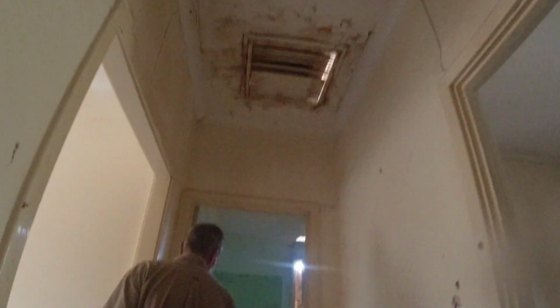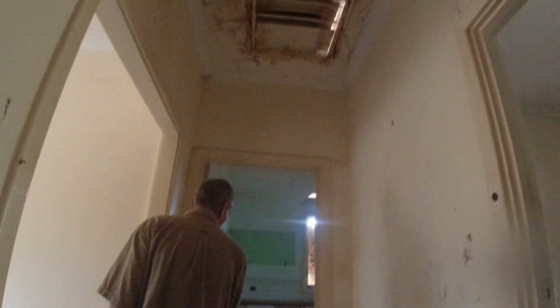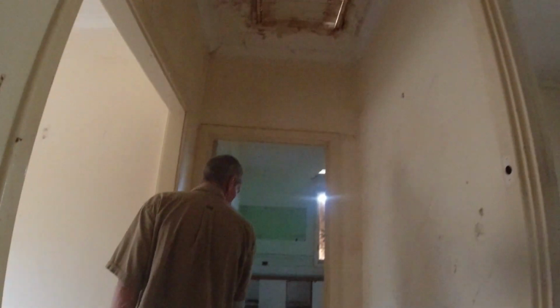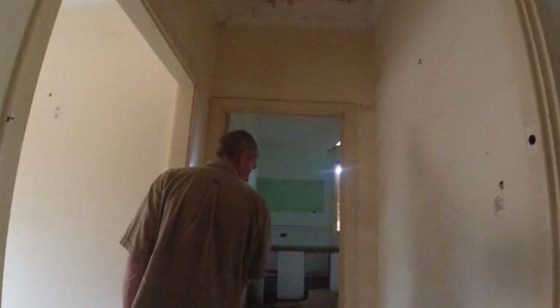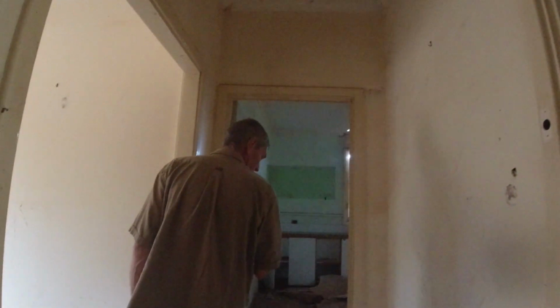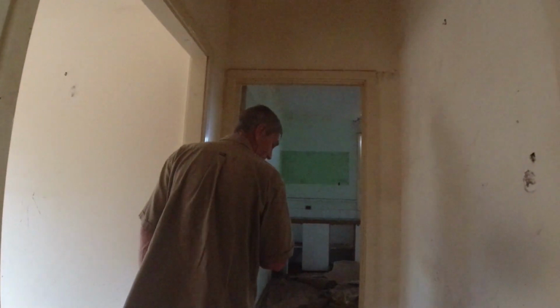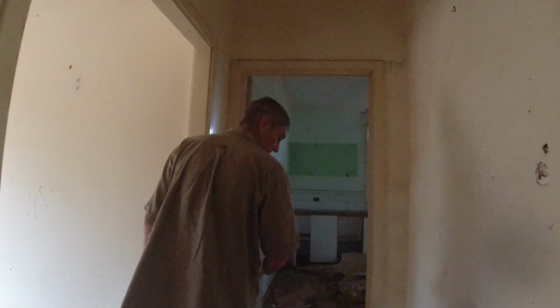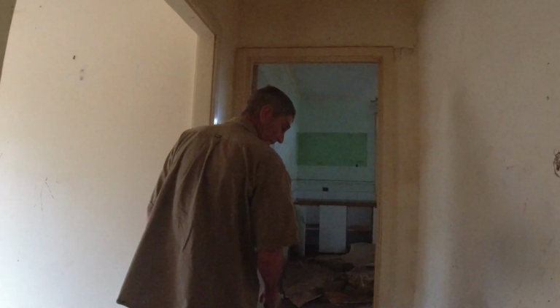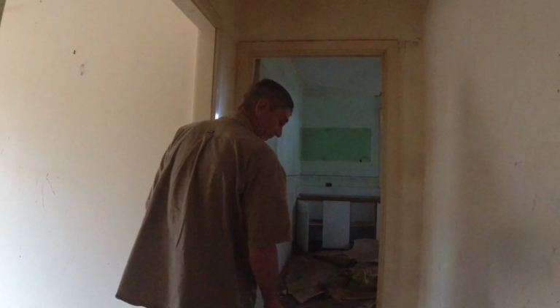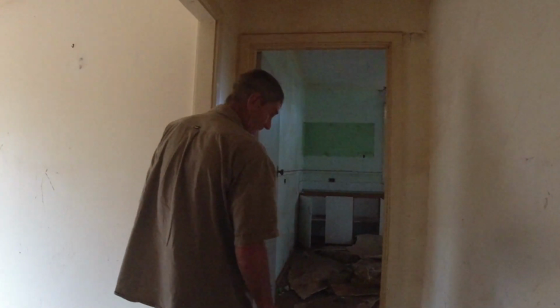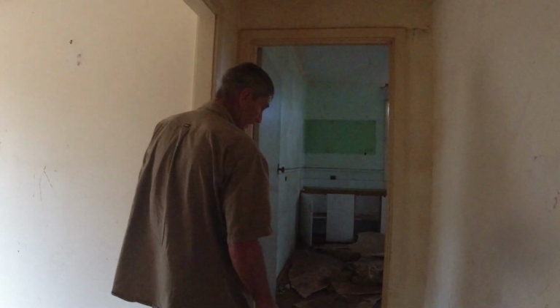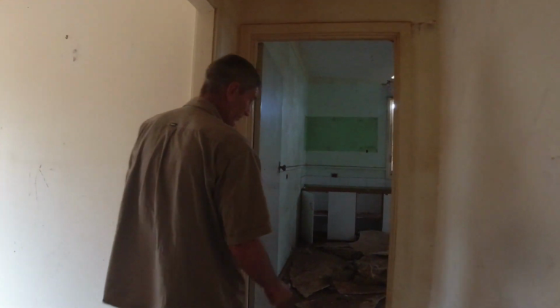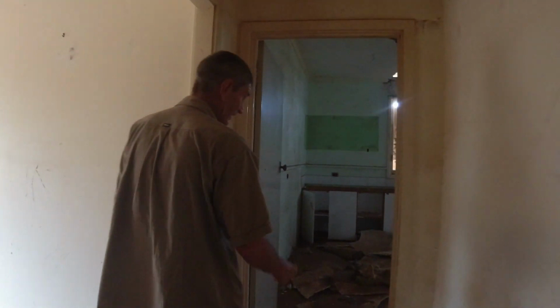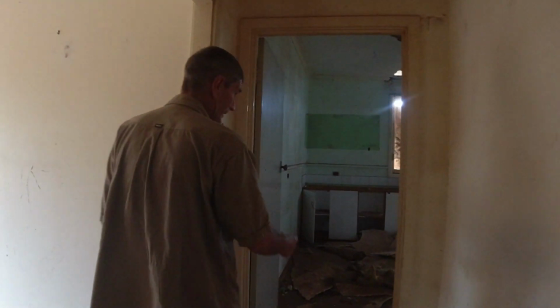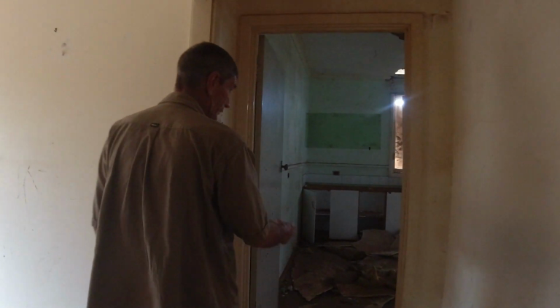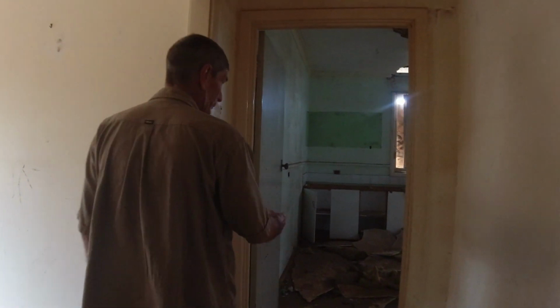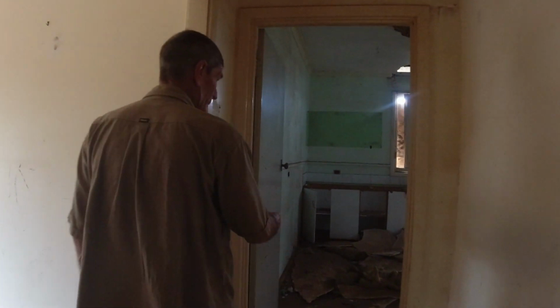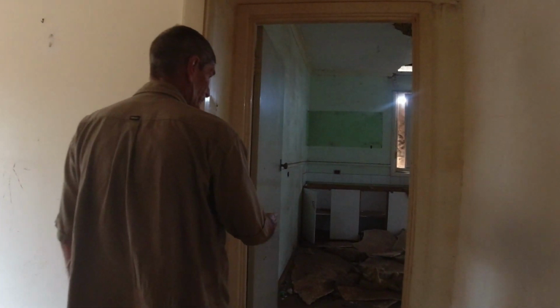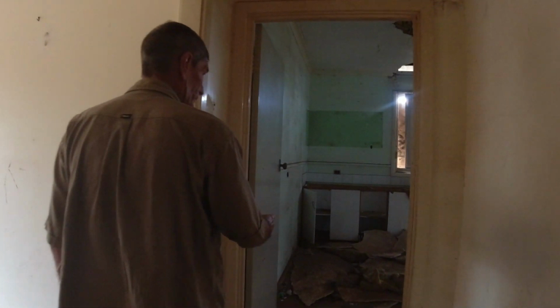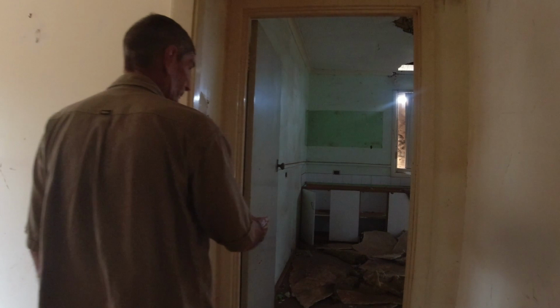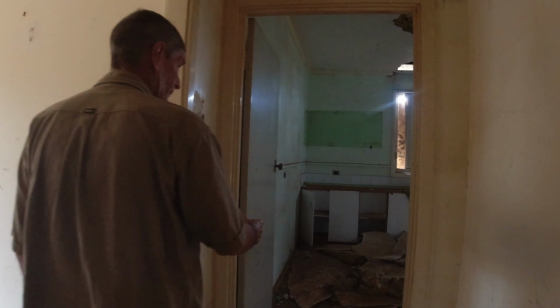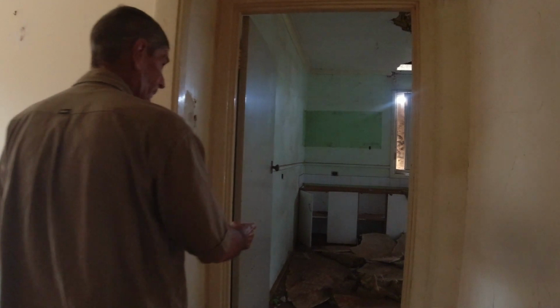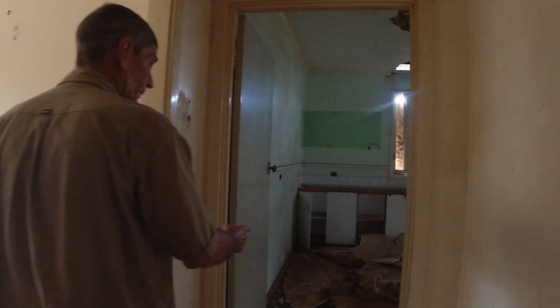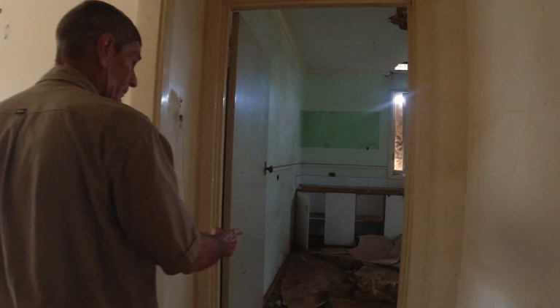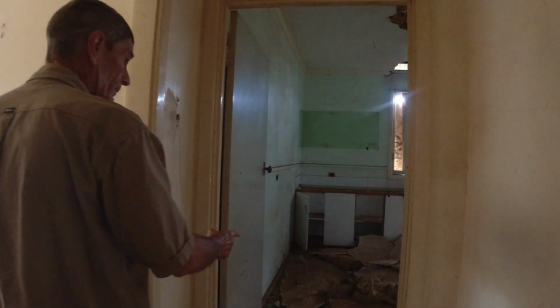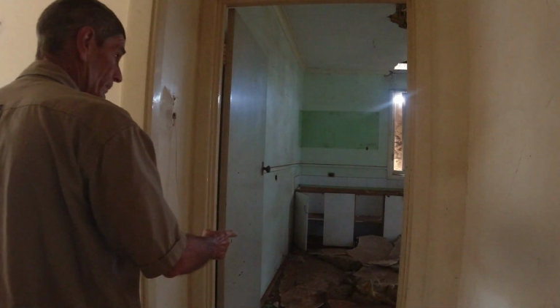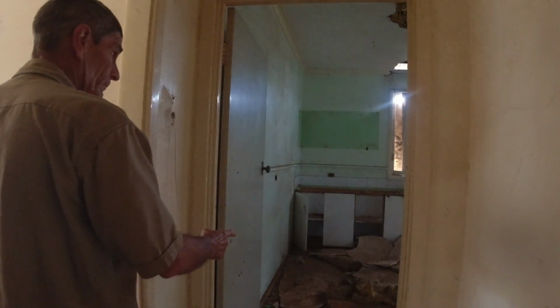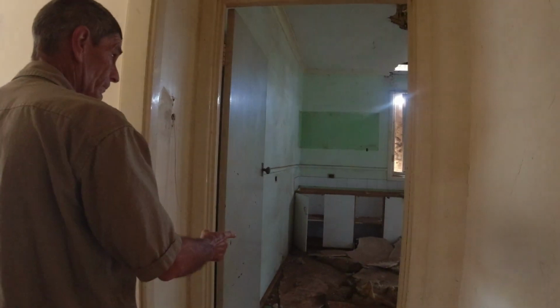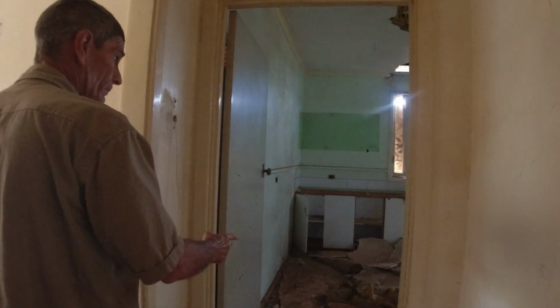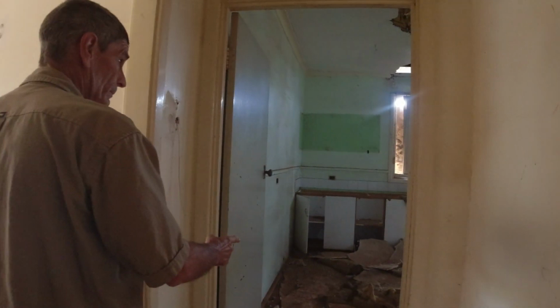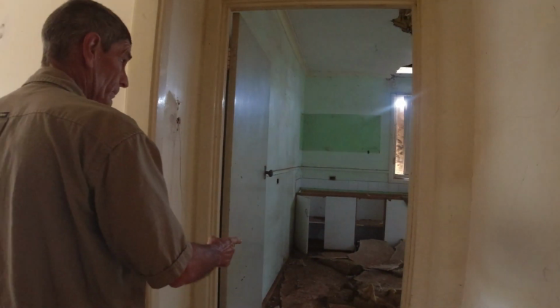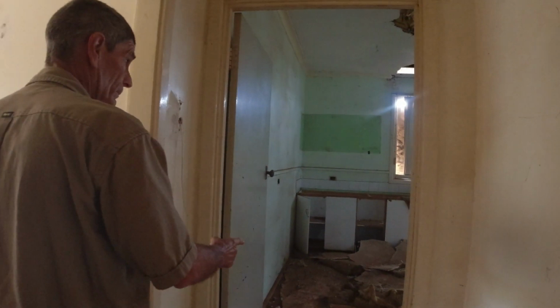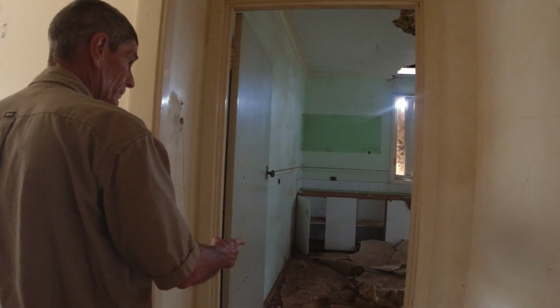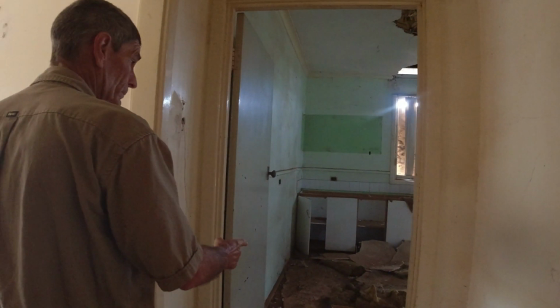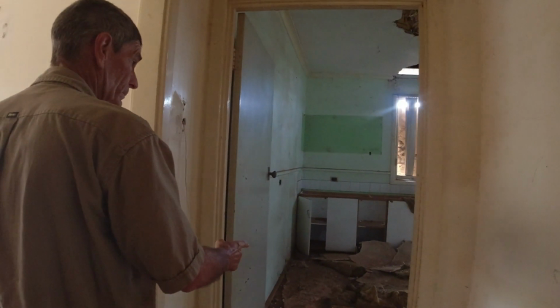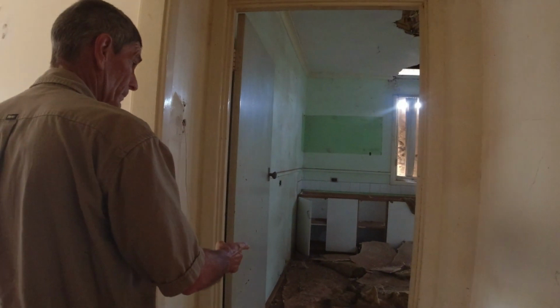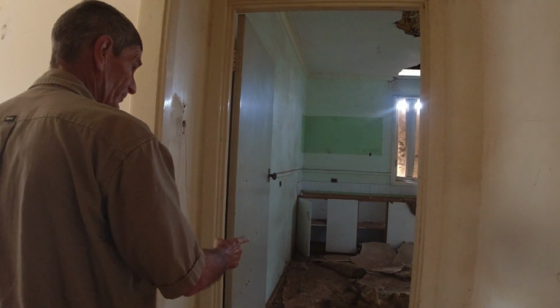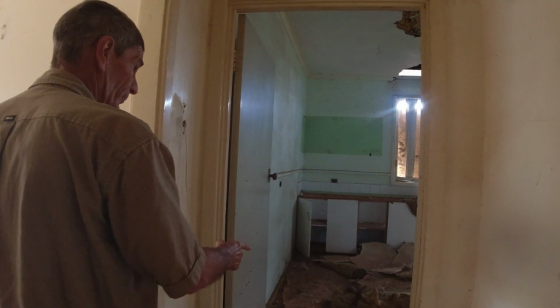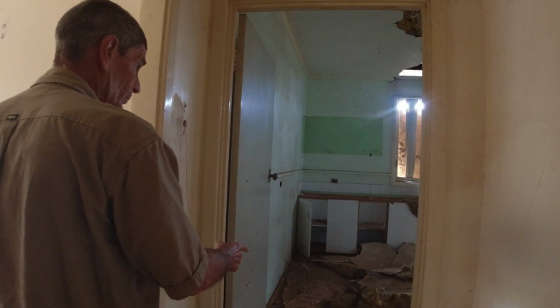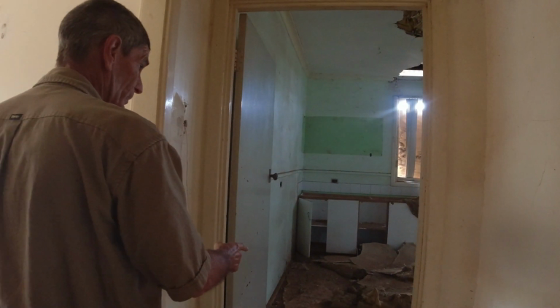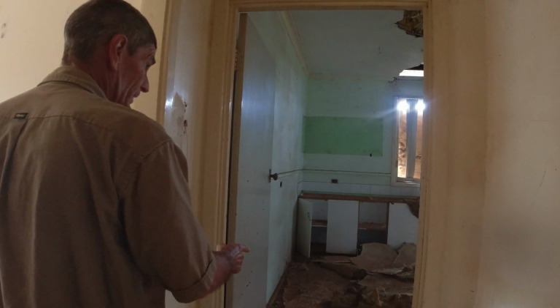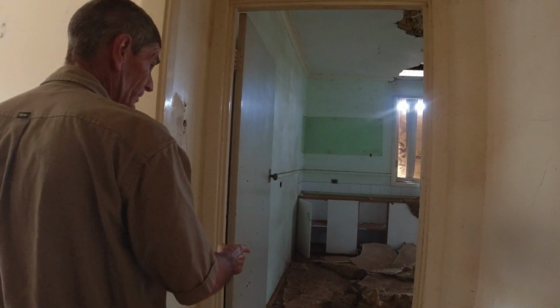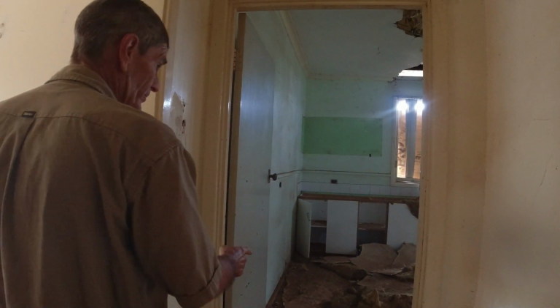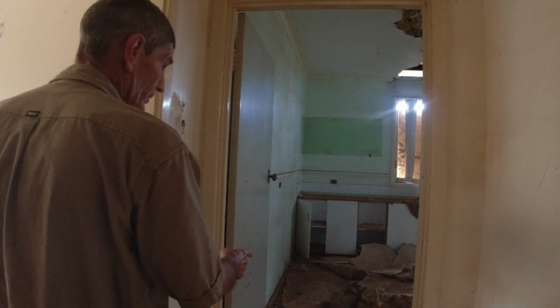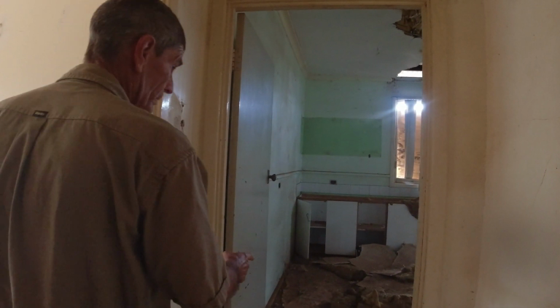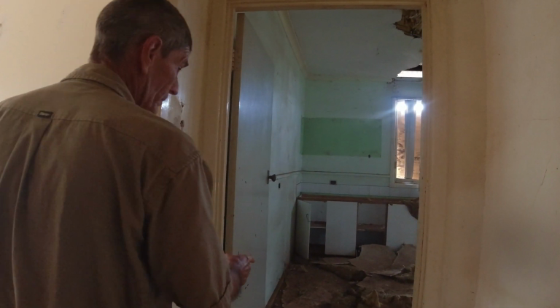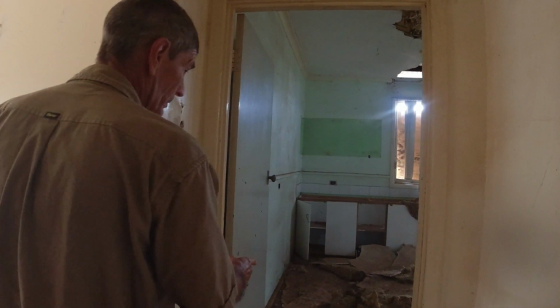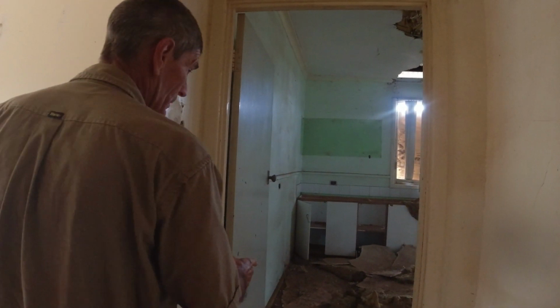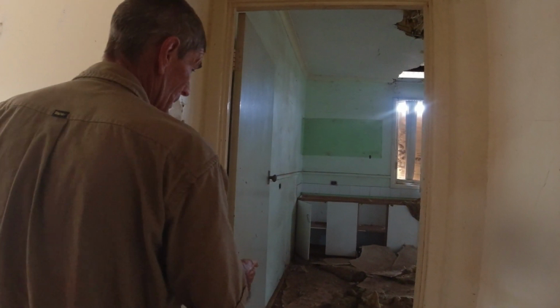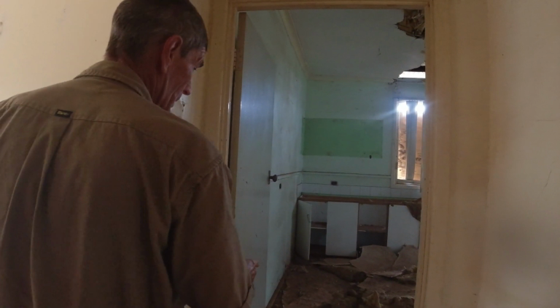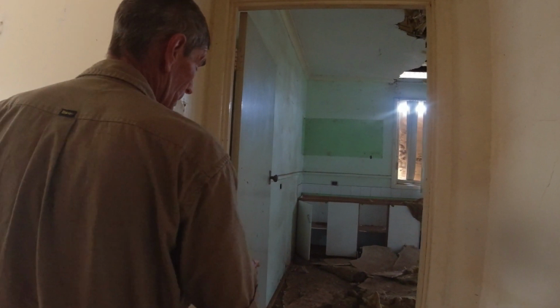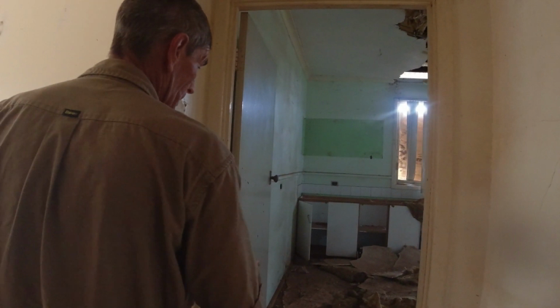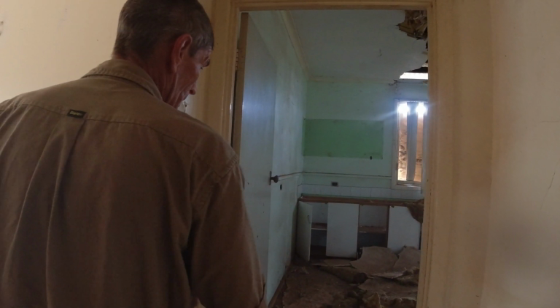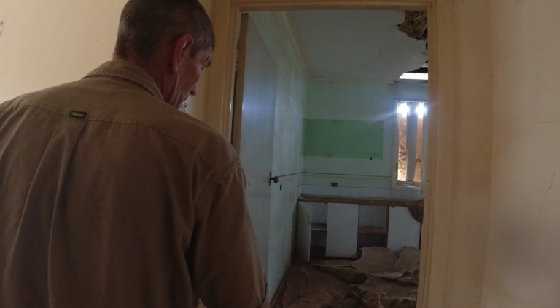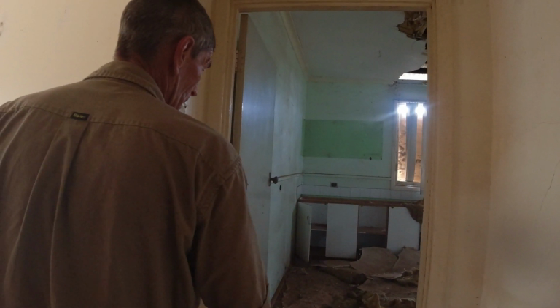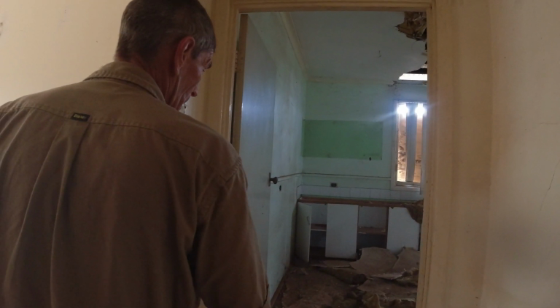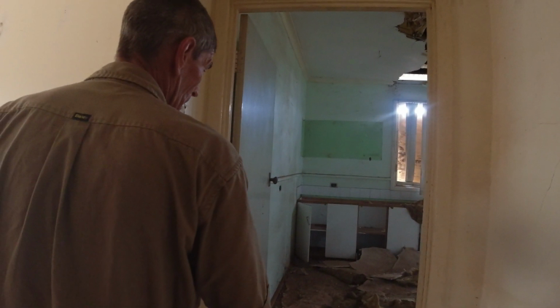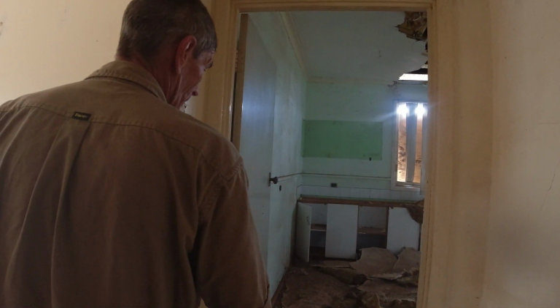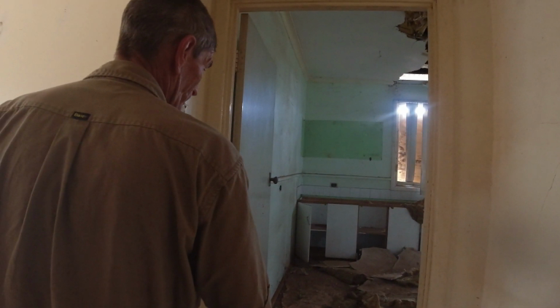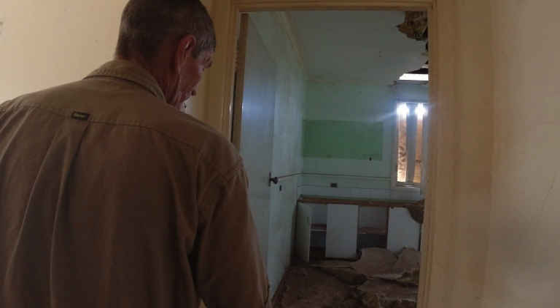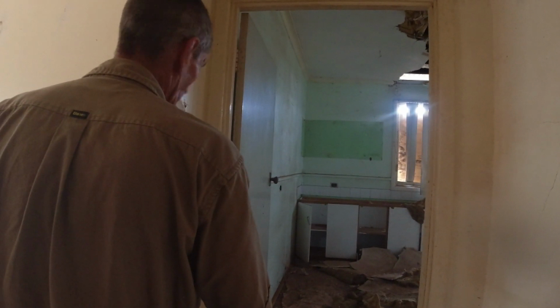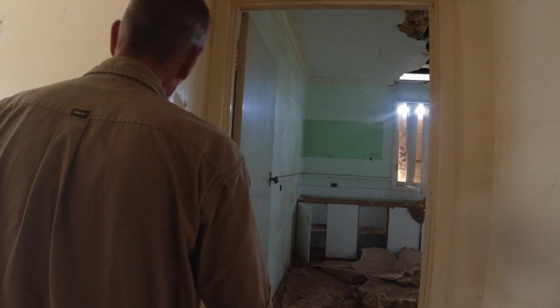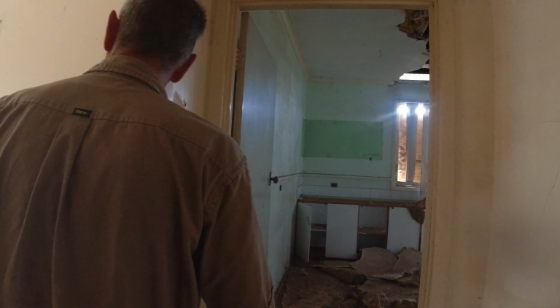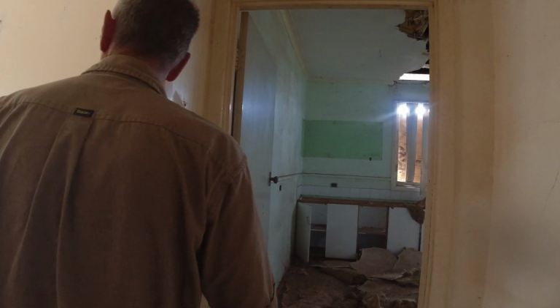Pretty sure that other house had a smaller kitchen. Yeah, I'm pretty sure the whole house was smaller.